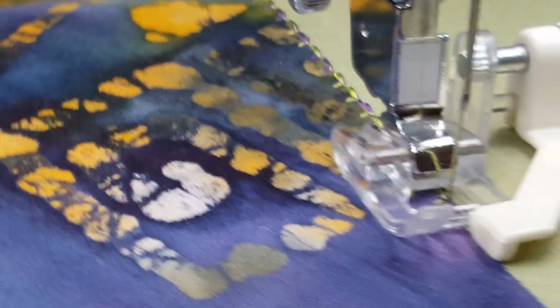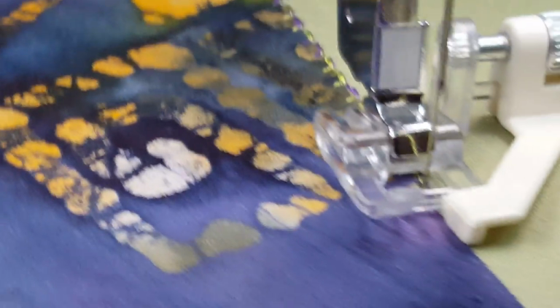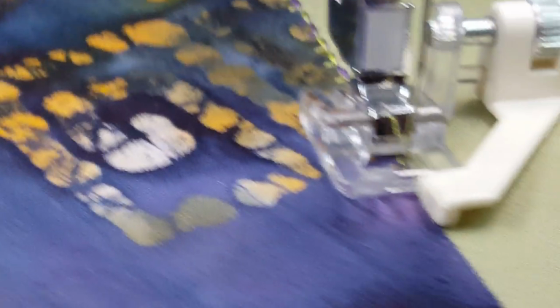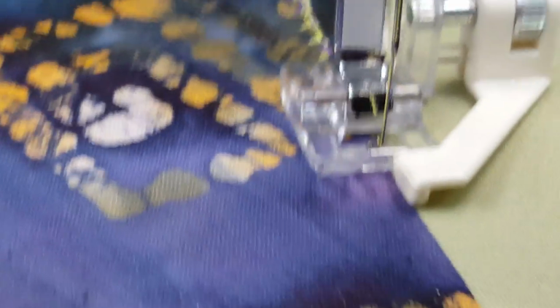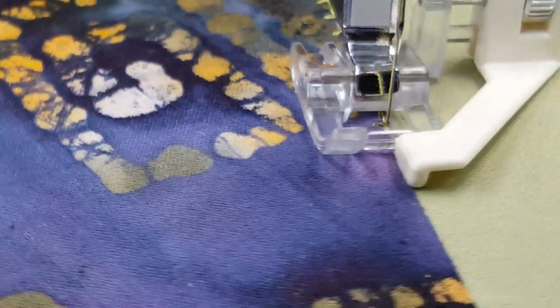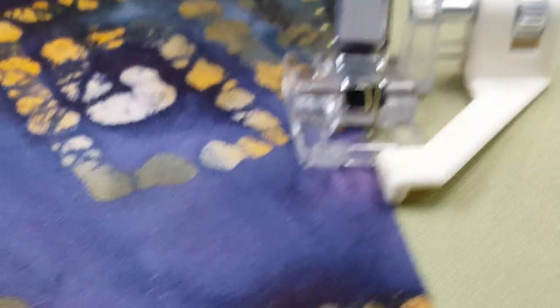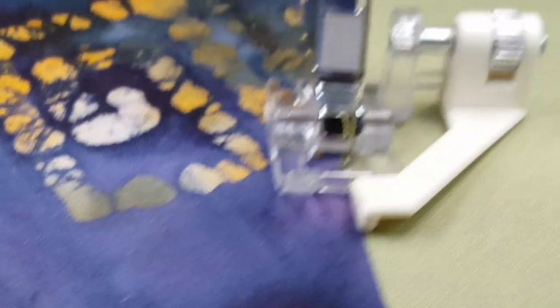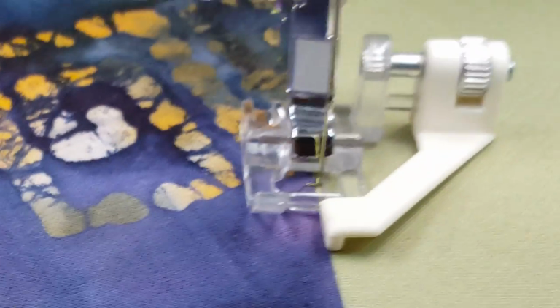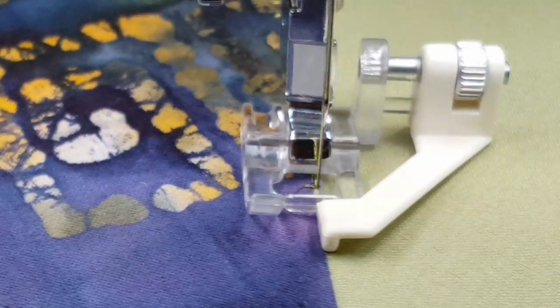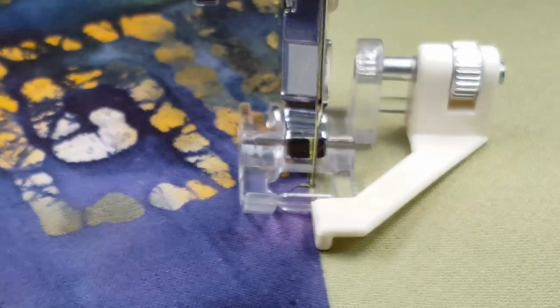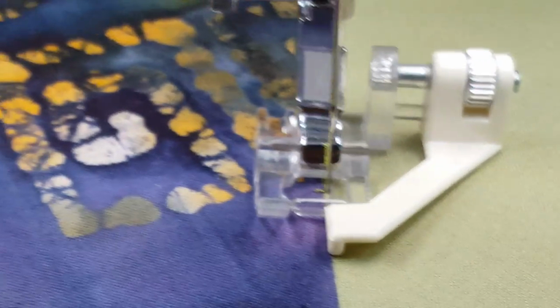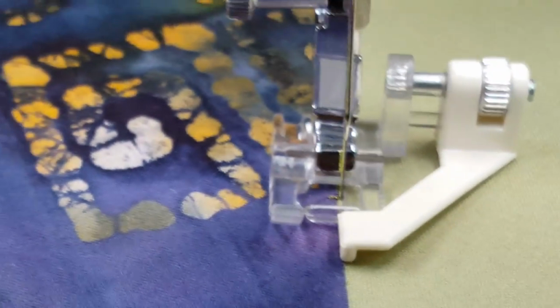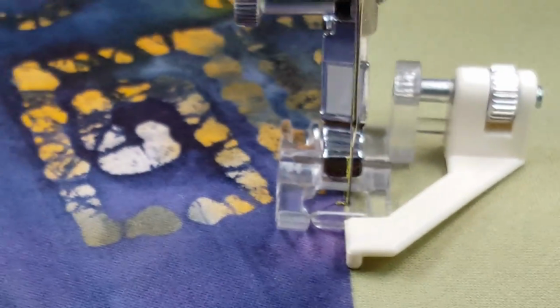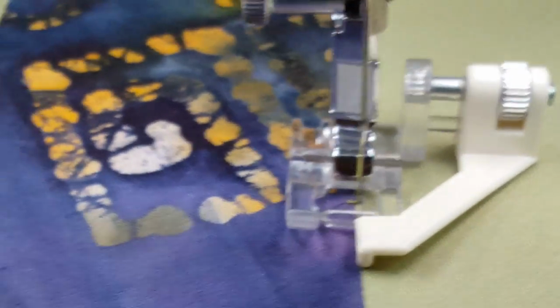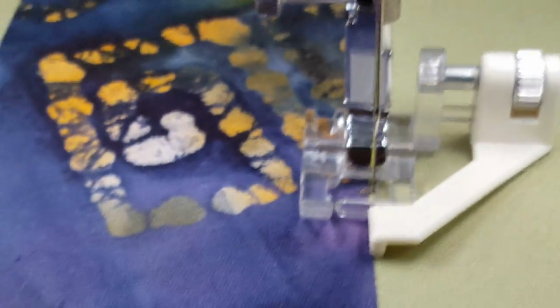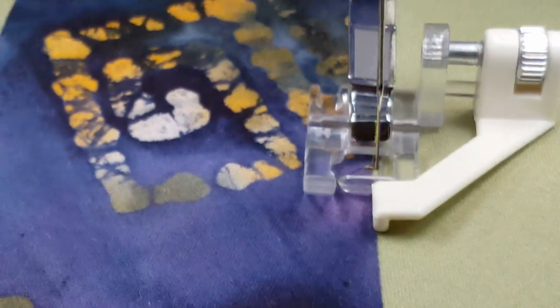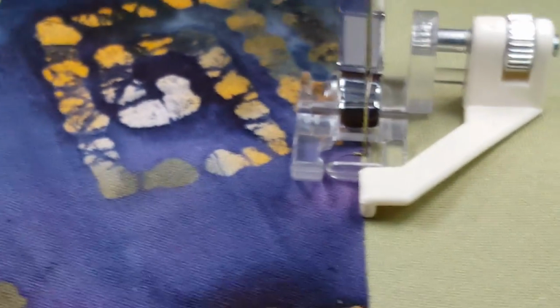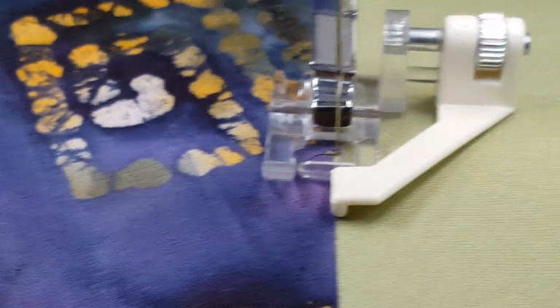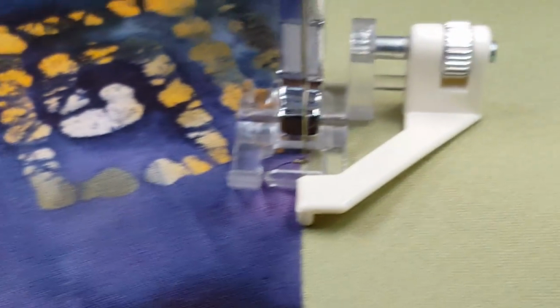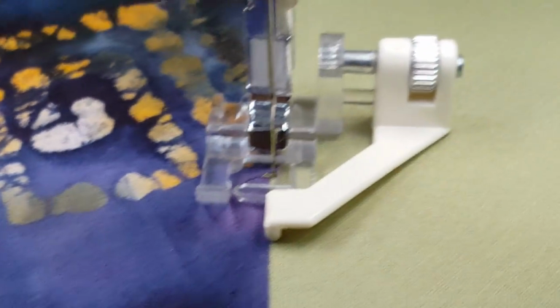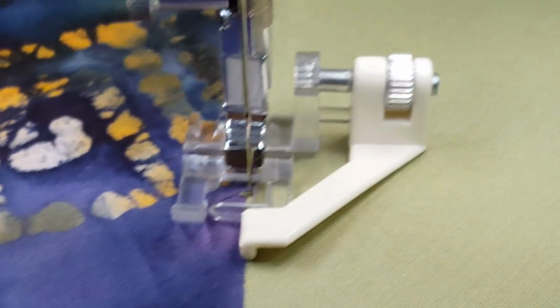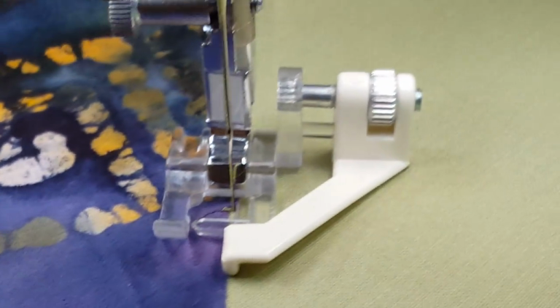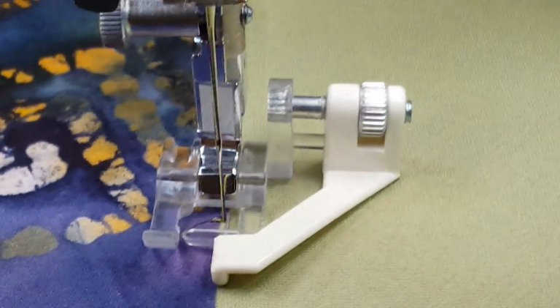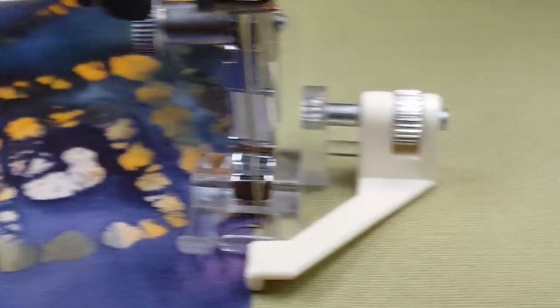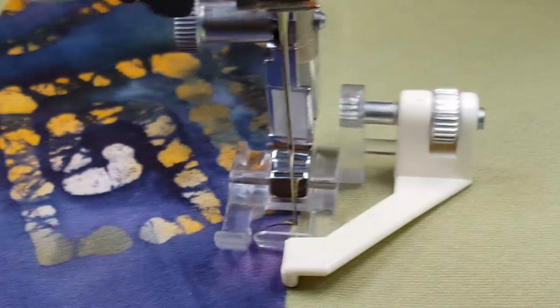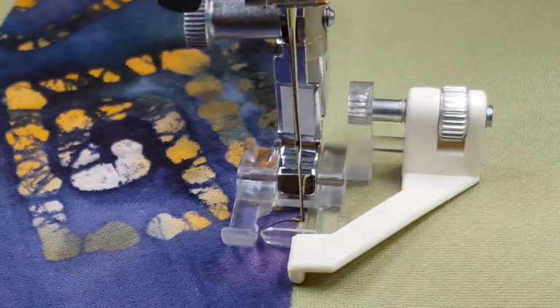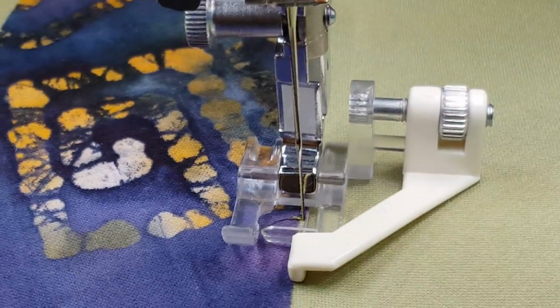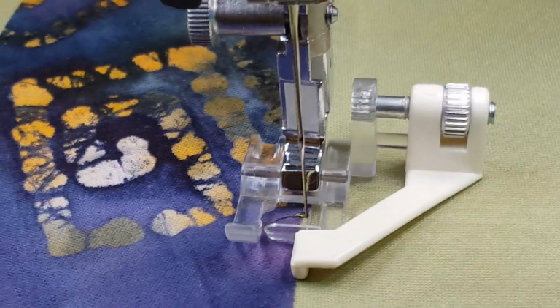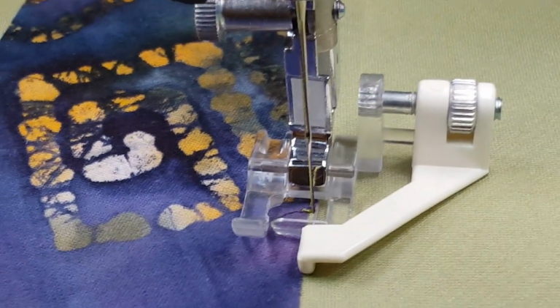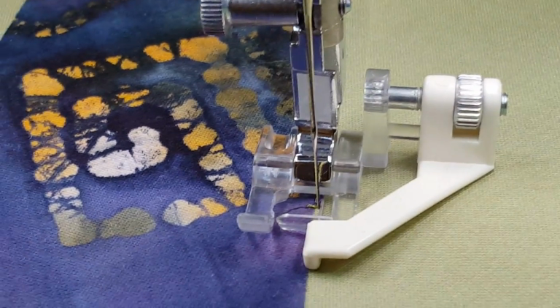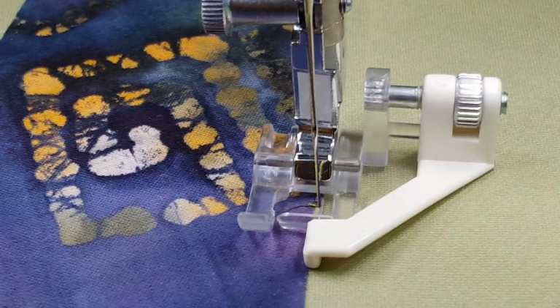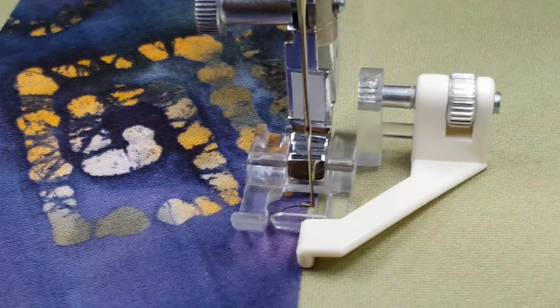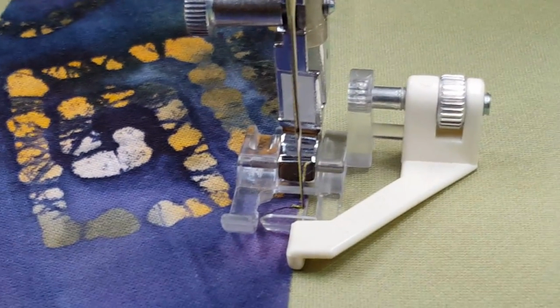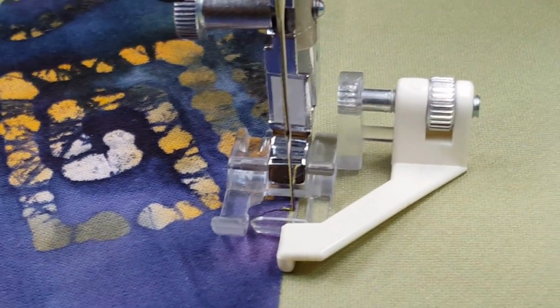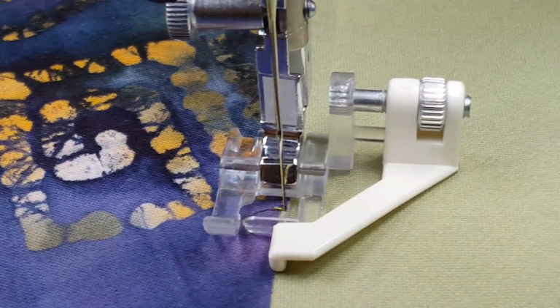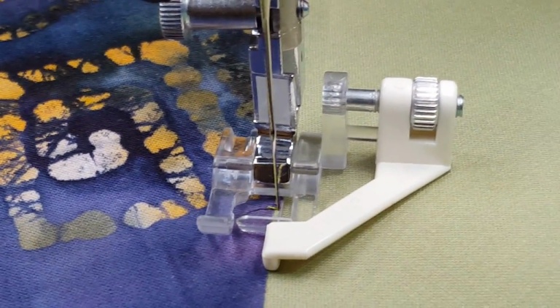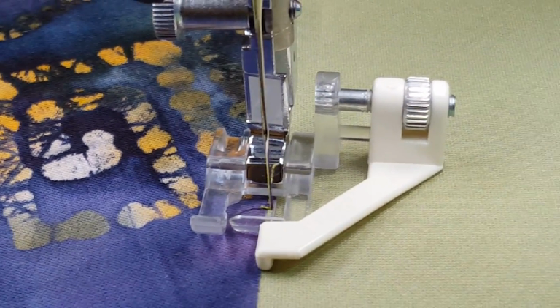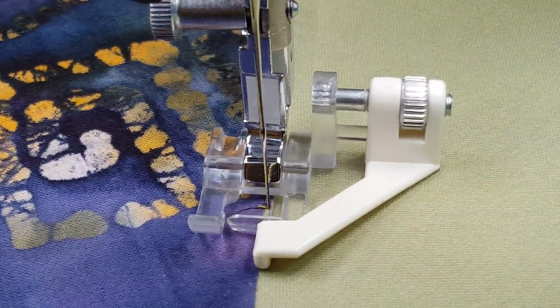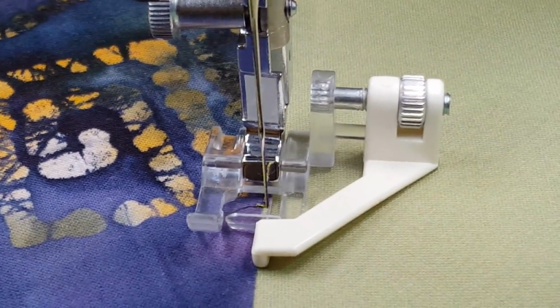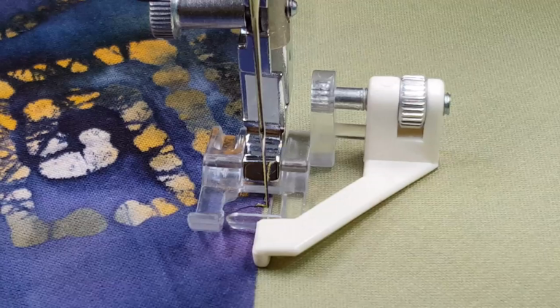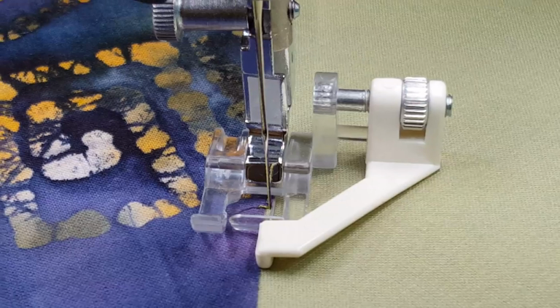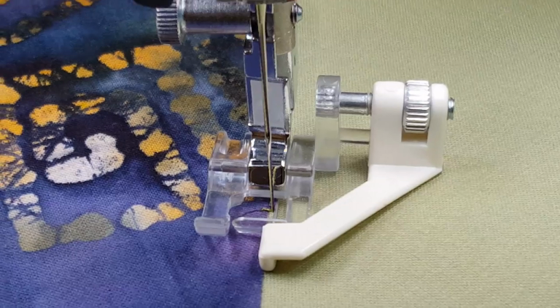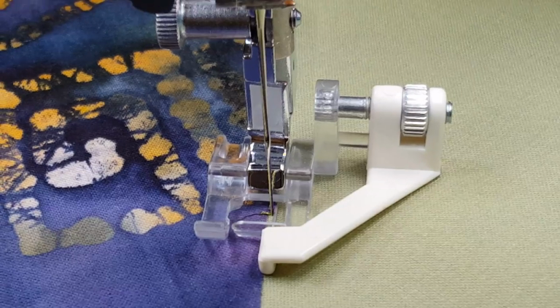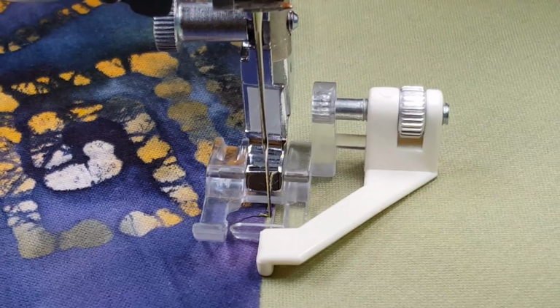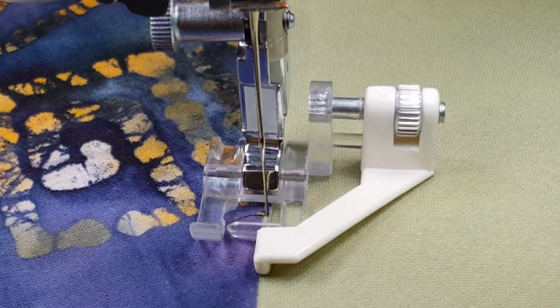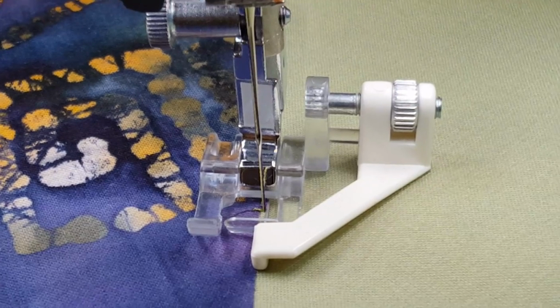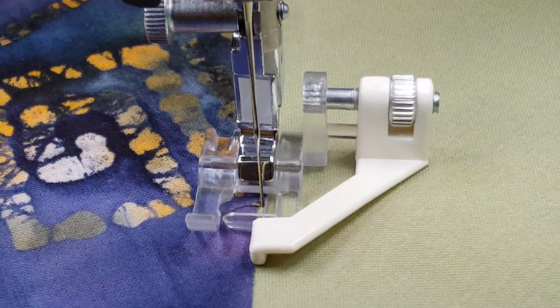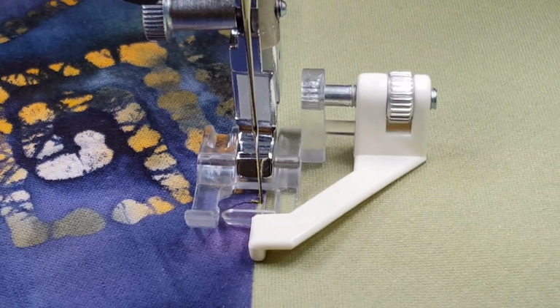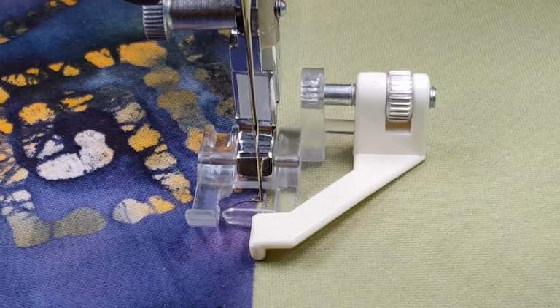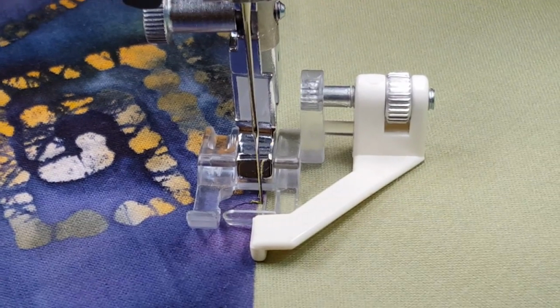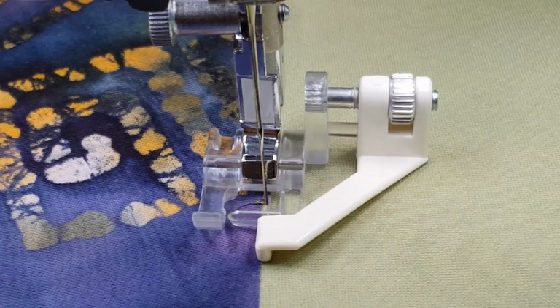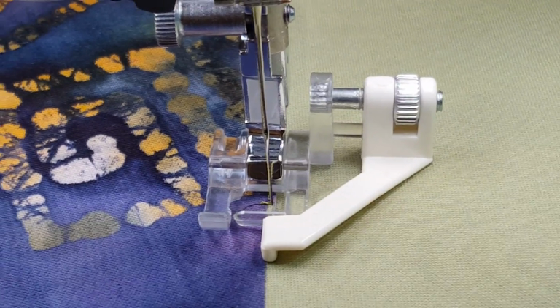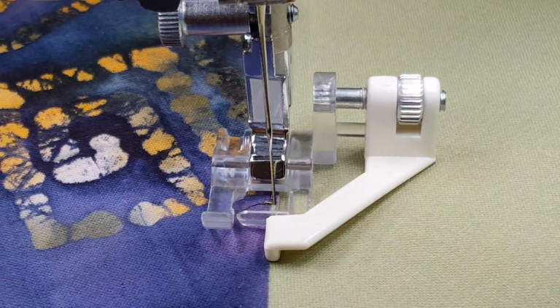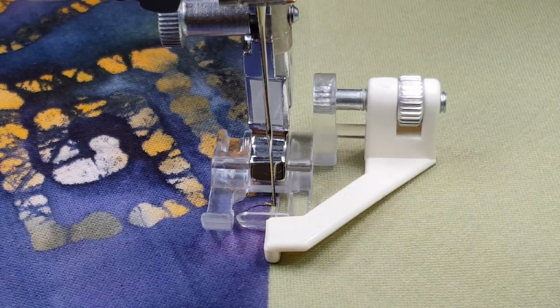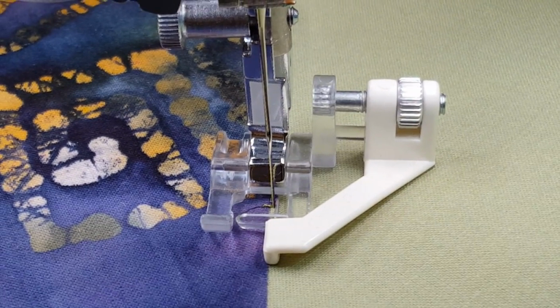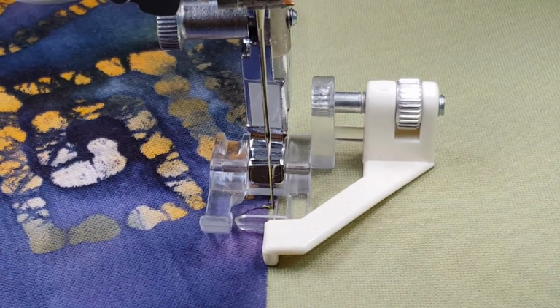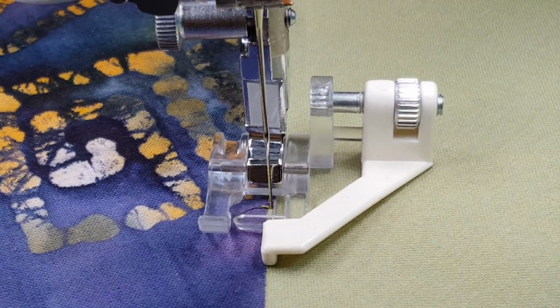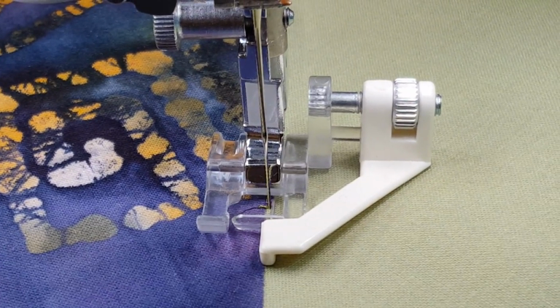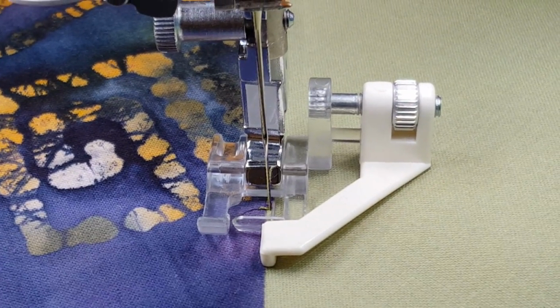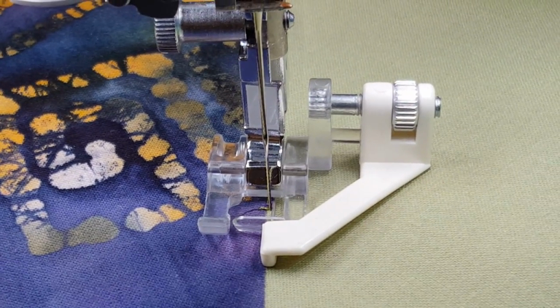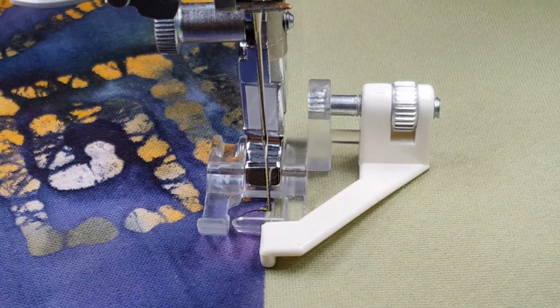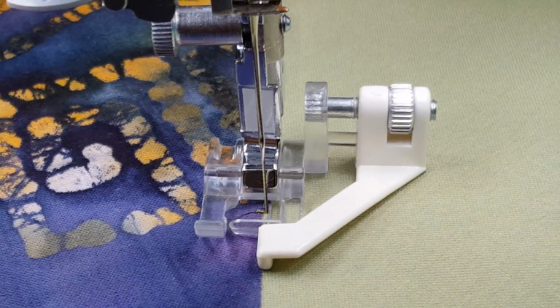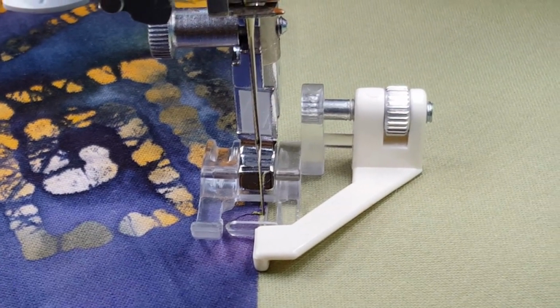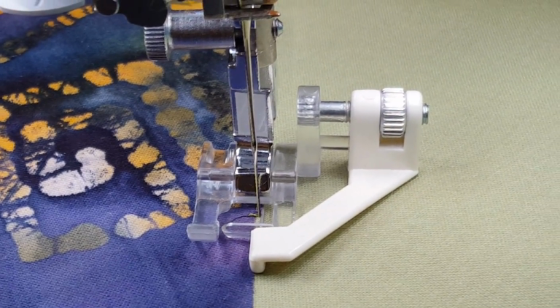That's the satin edge foot, available at creativefeet.com. Hope you enjoyed this — see you on YouTube!